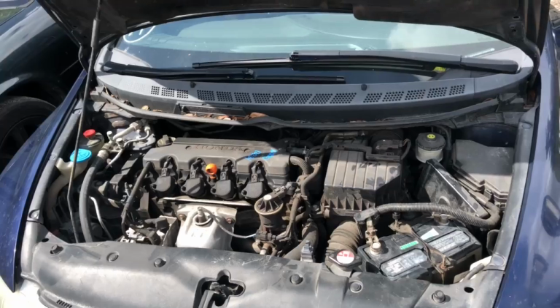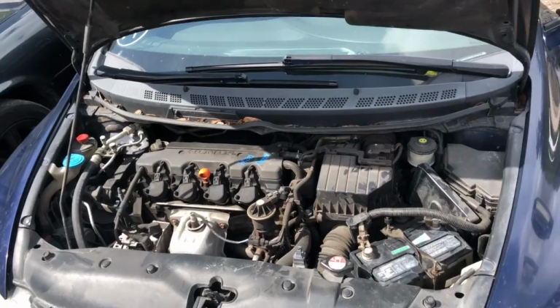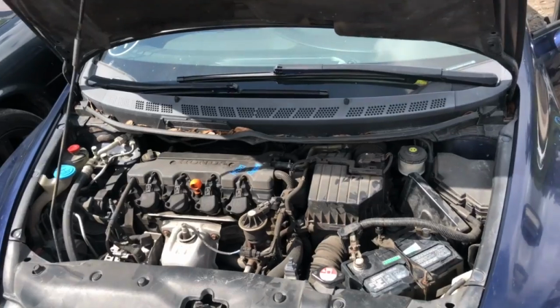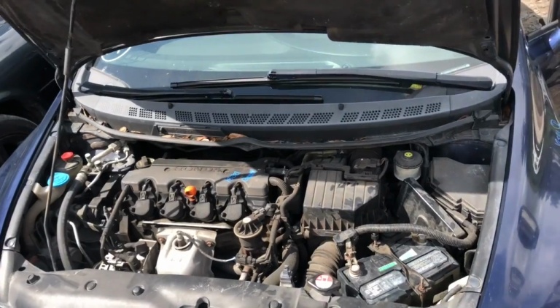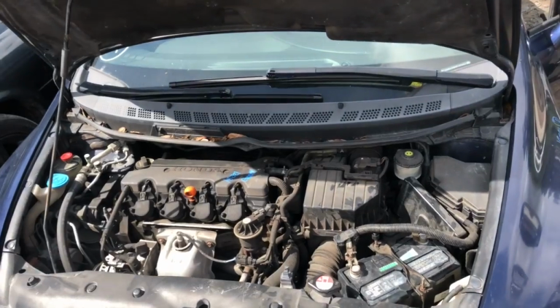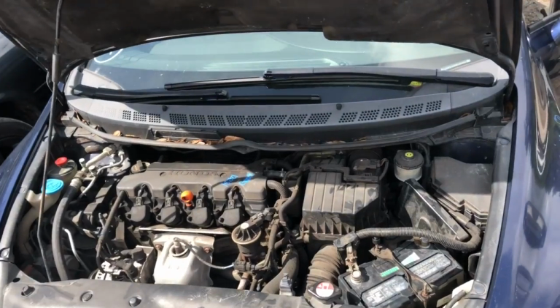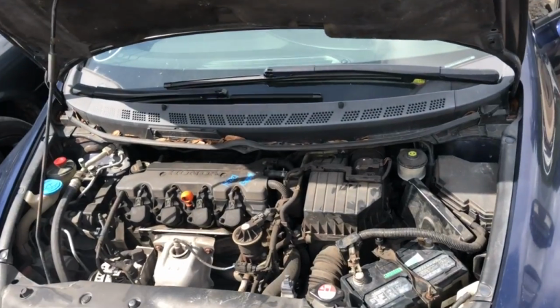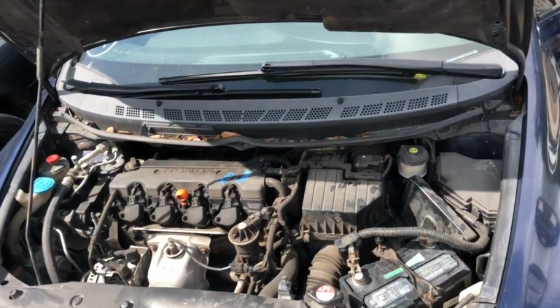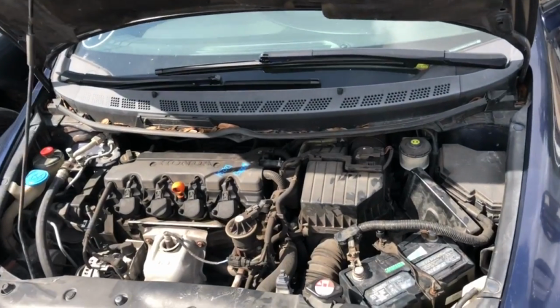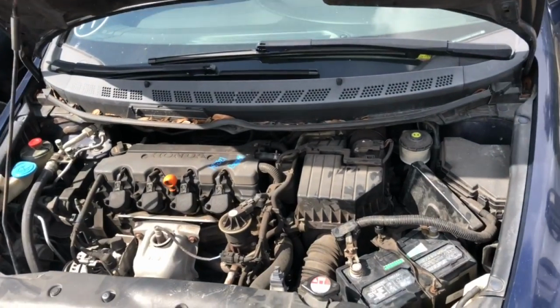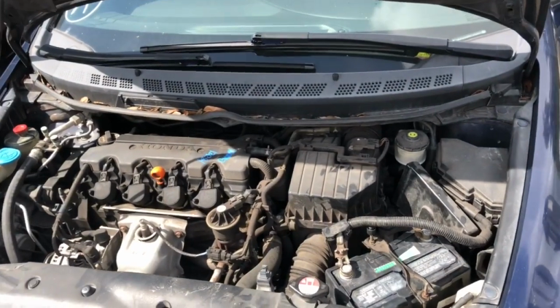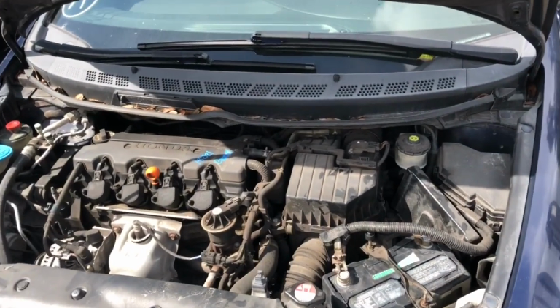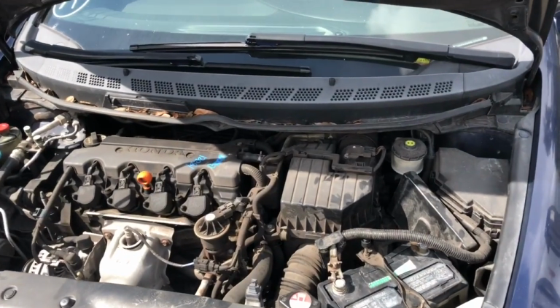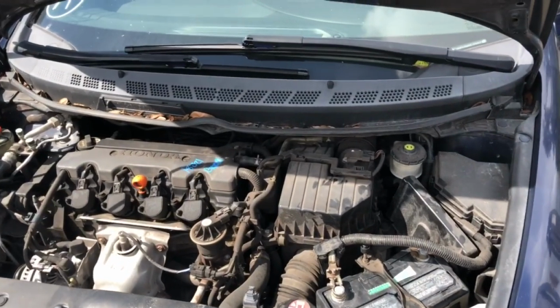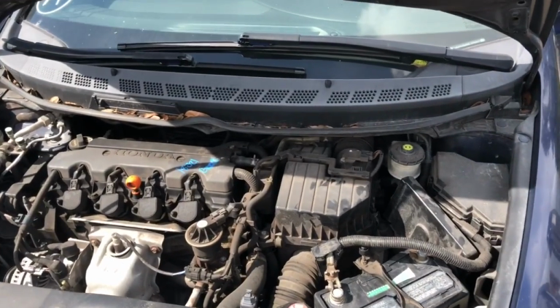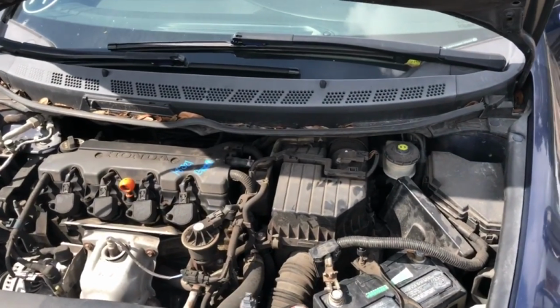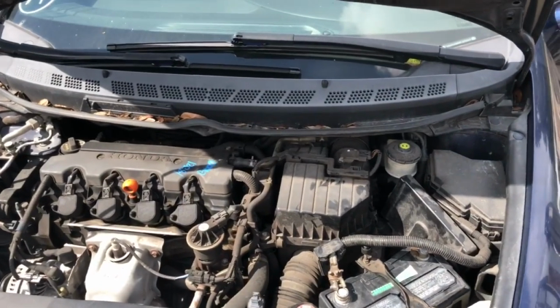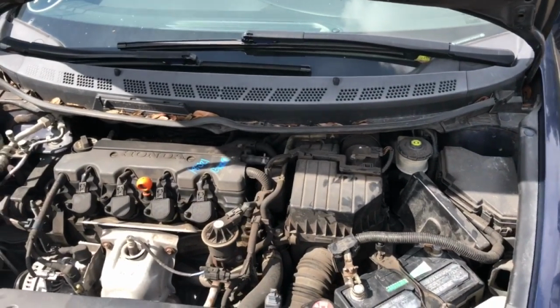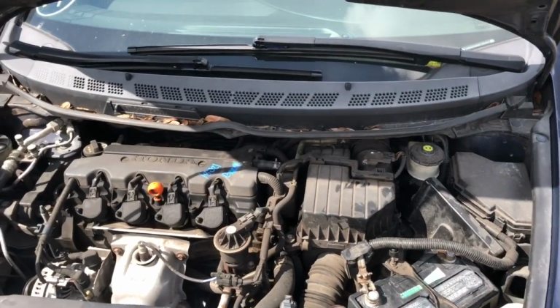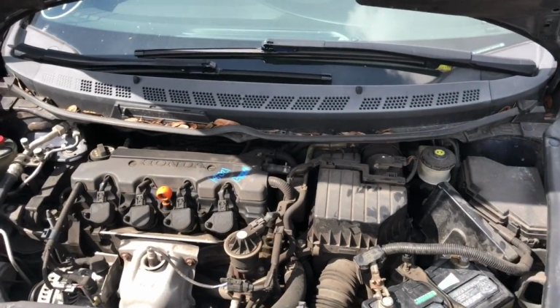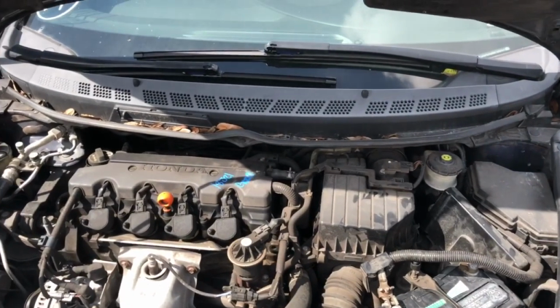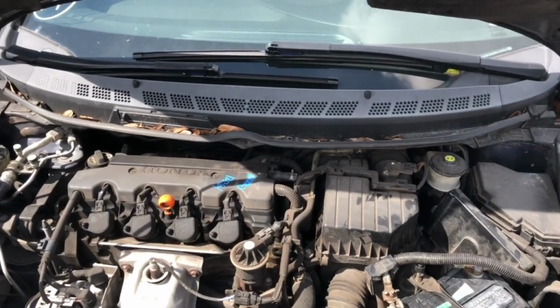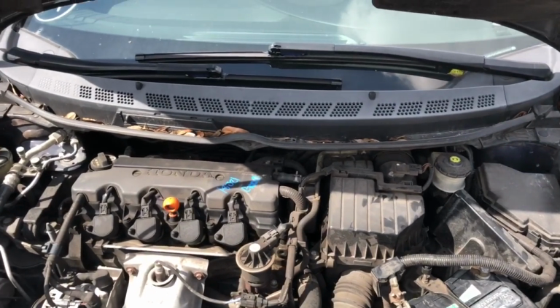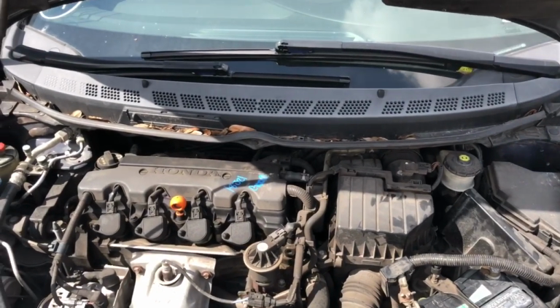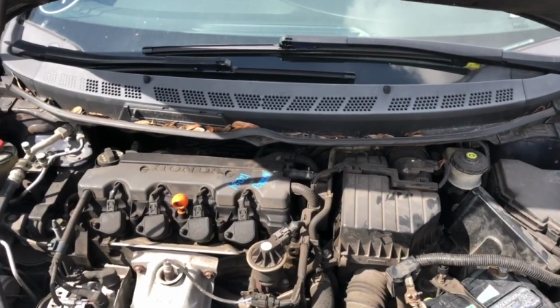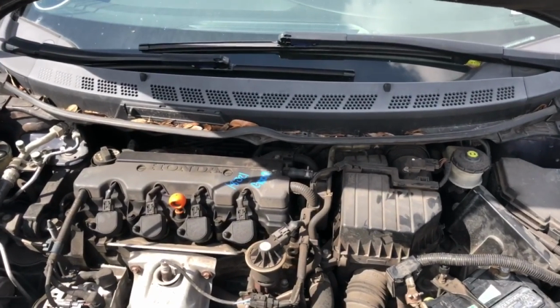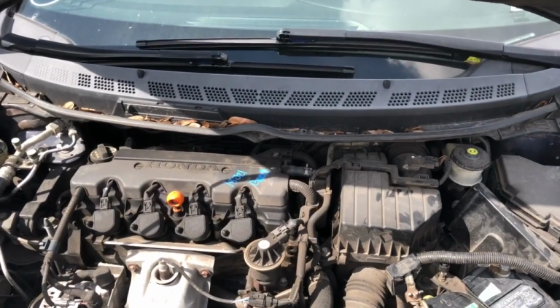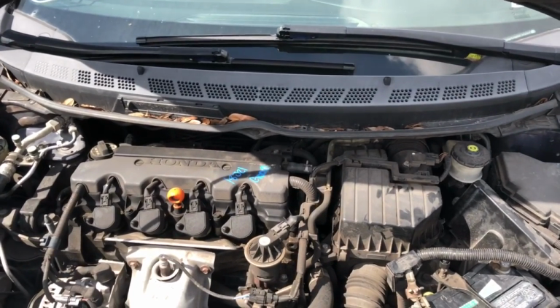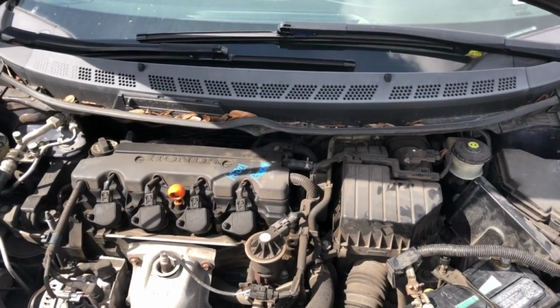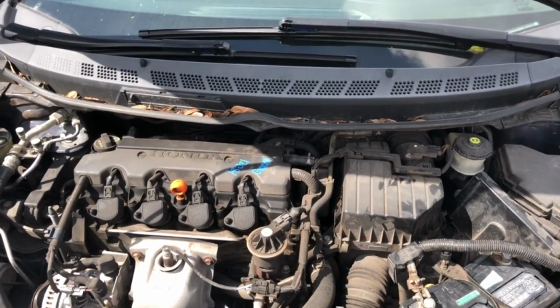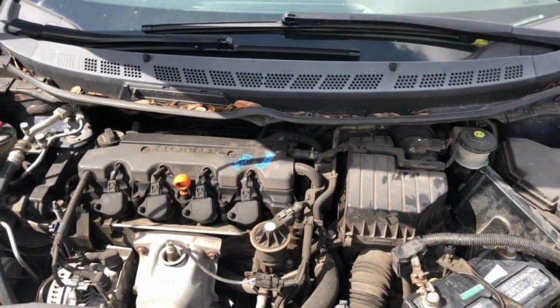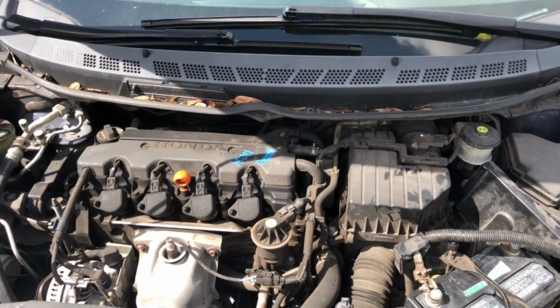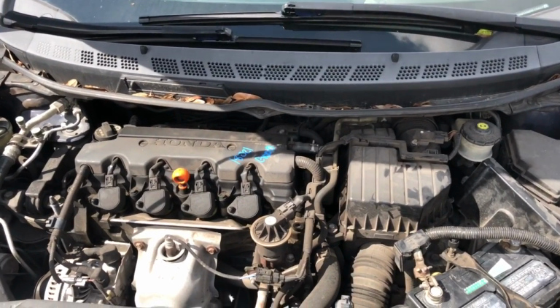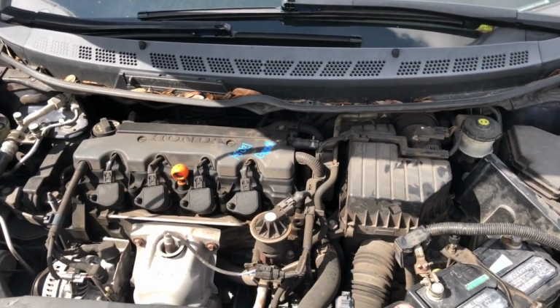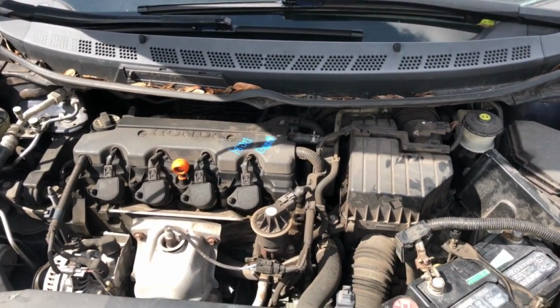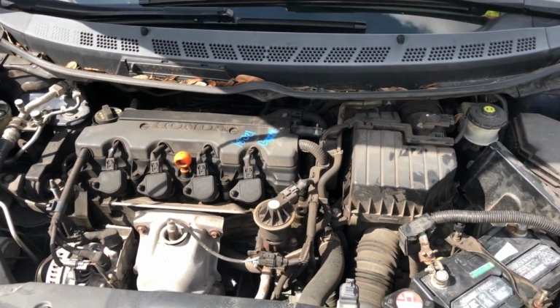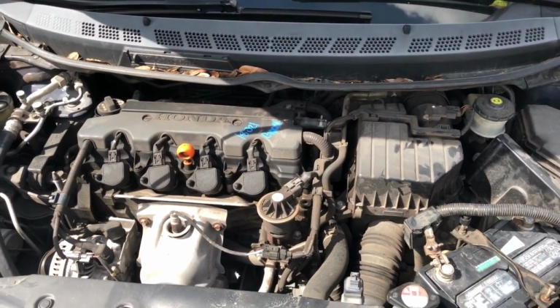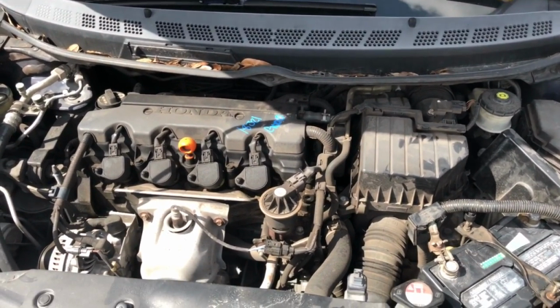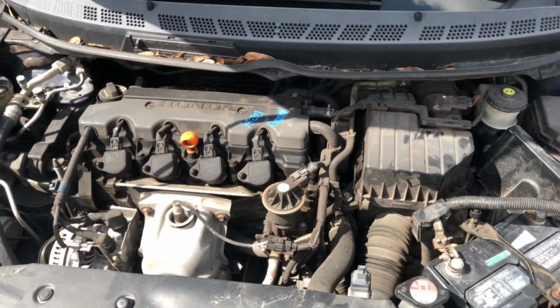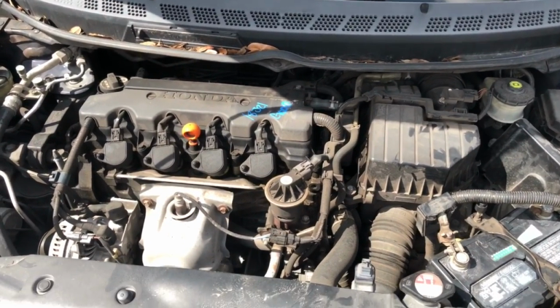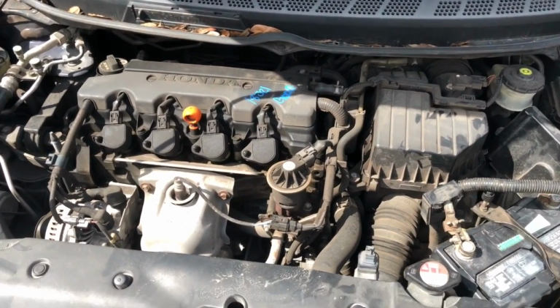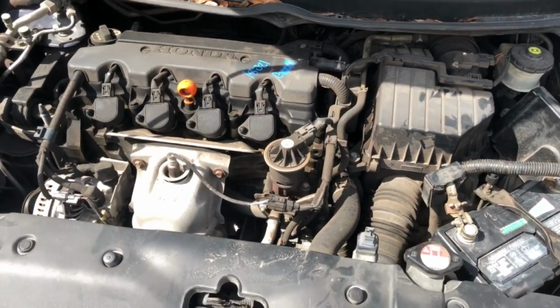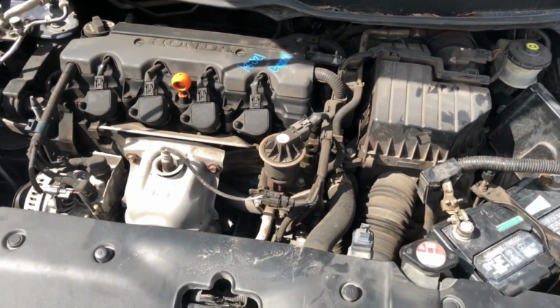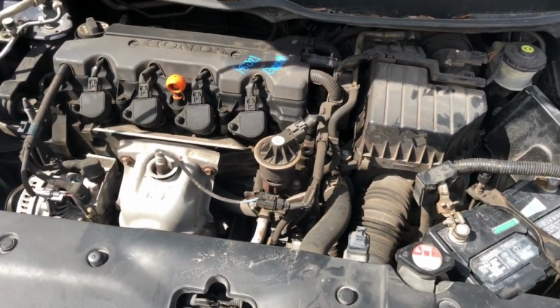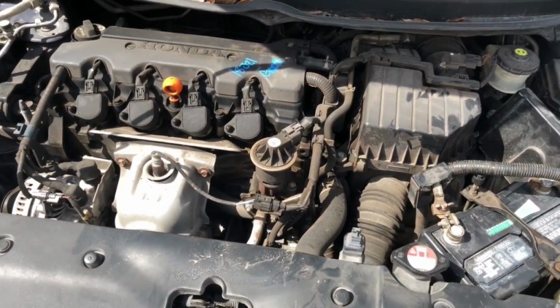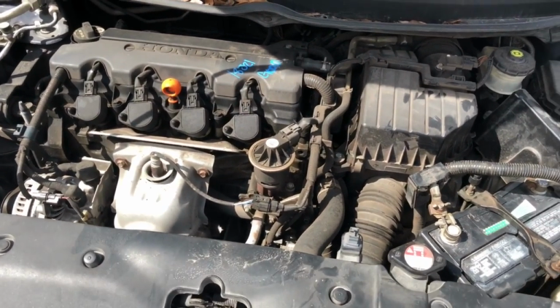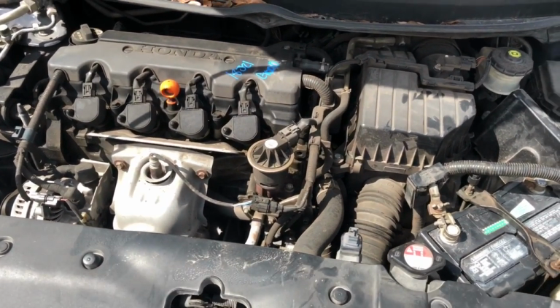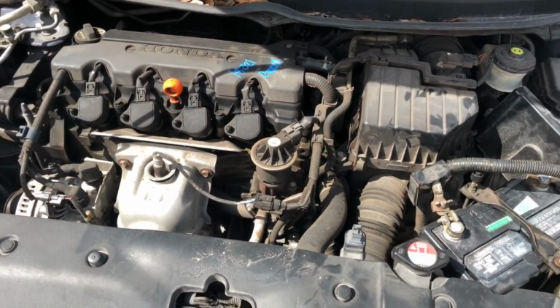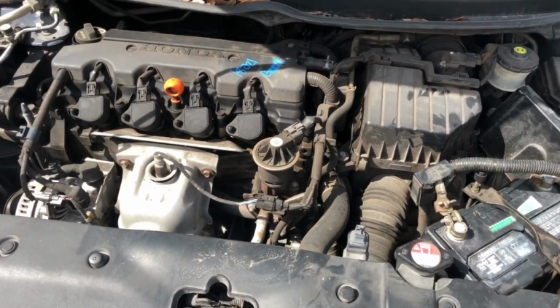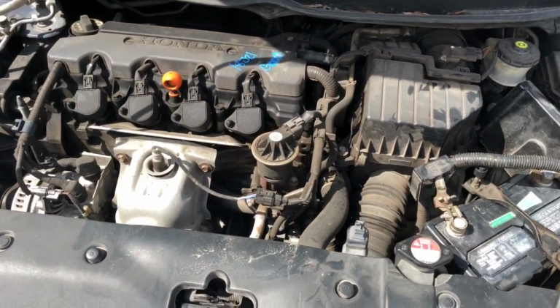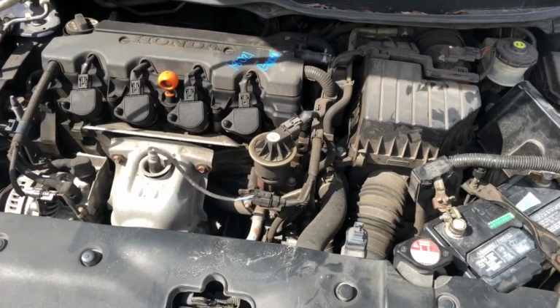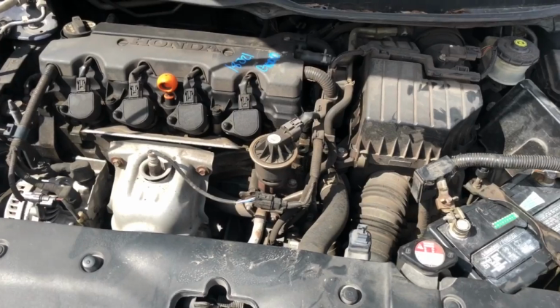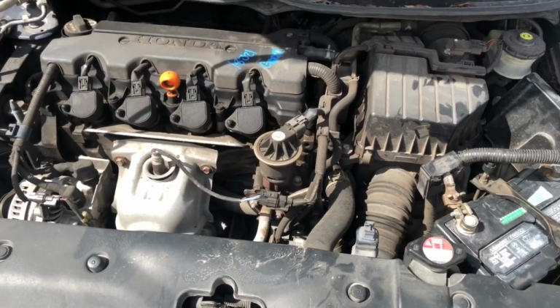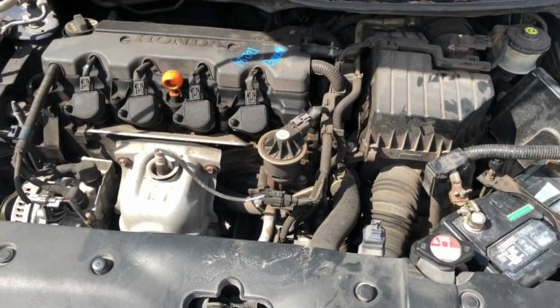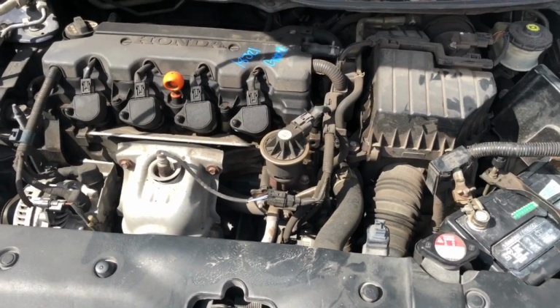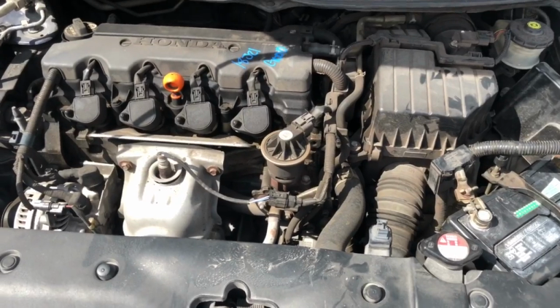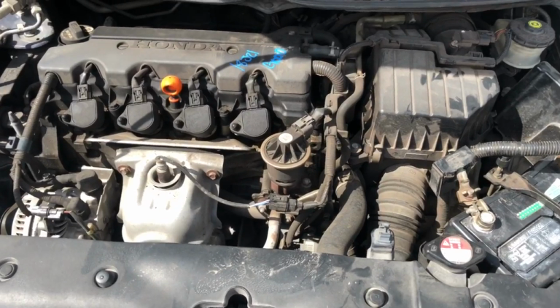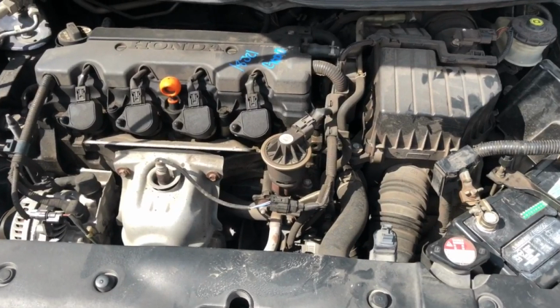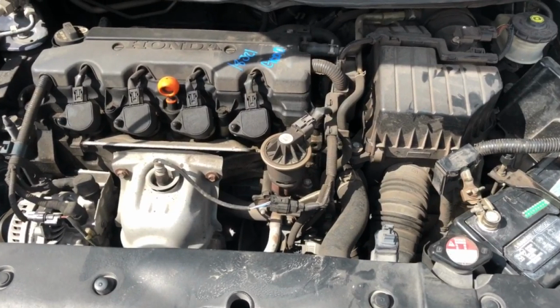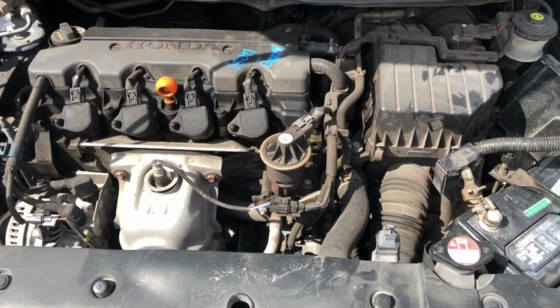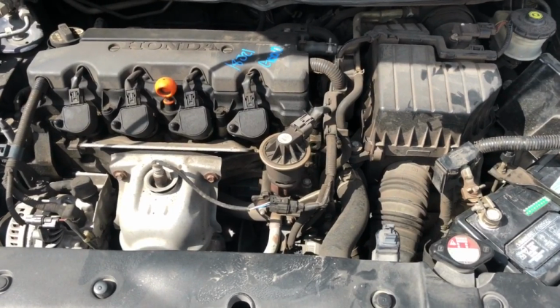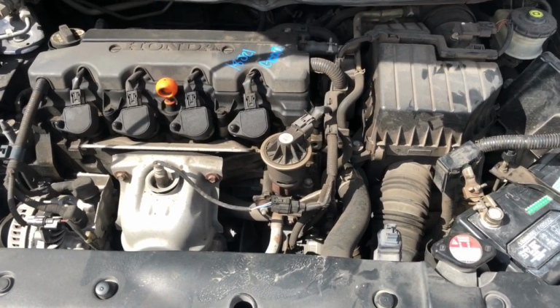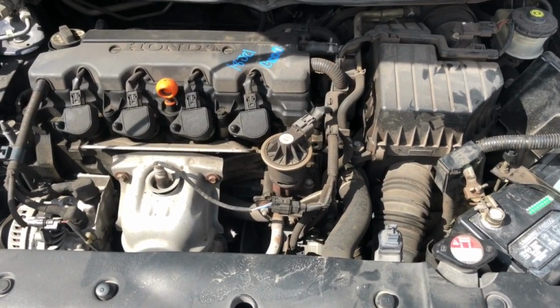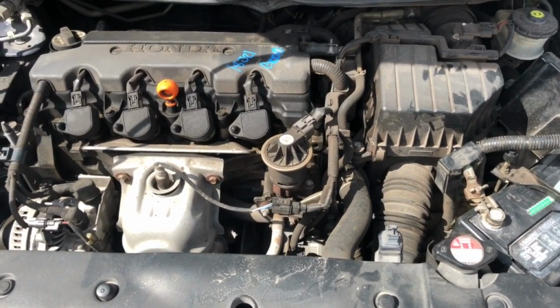We have a beautiful 2006 Honda Civic with a 1.8 — great running motor.